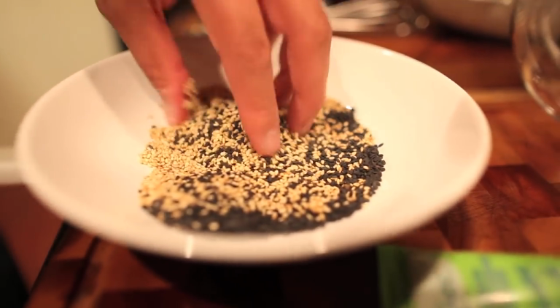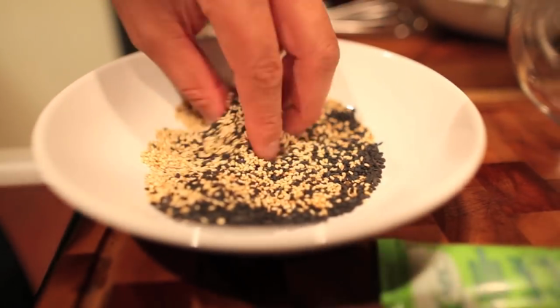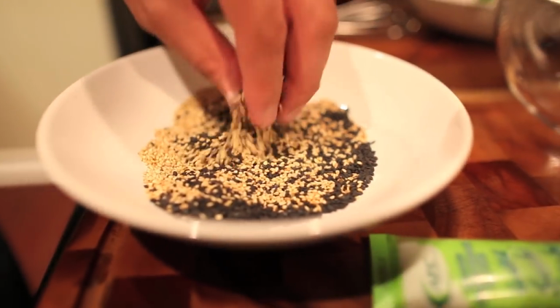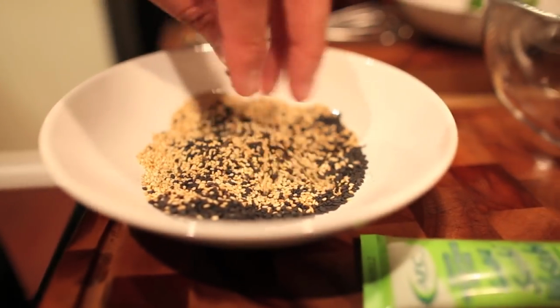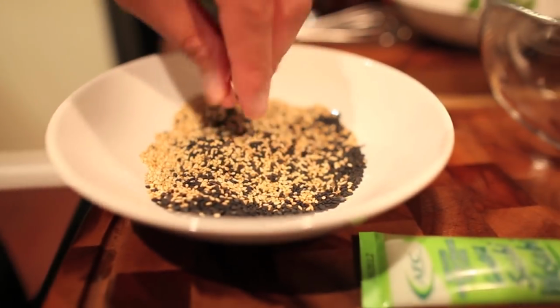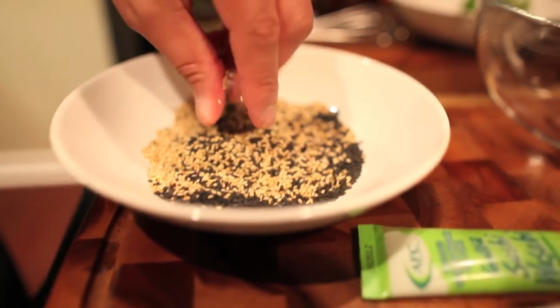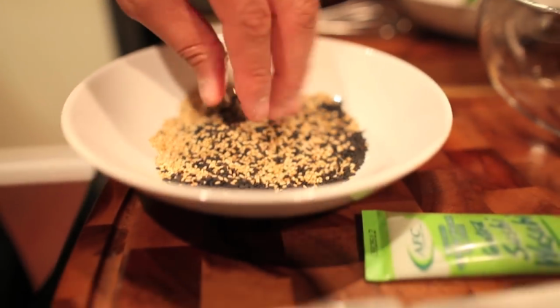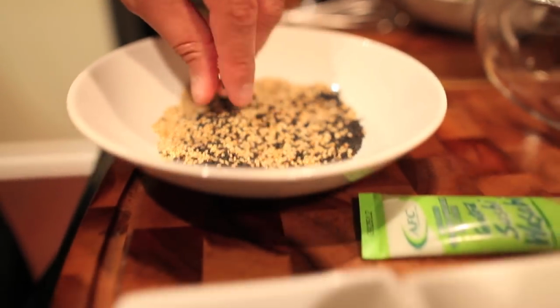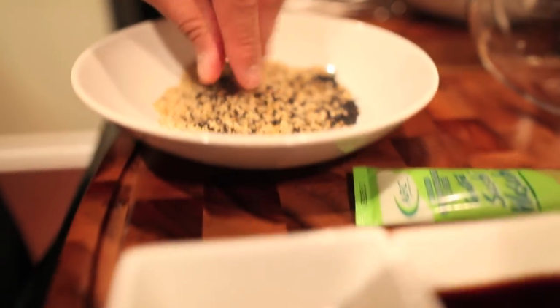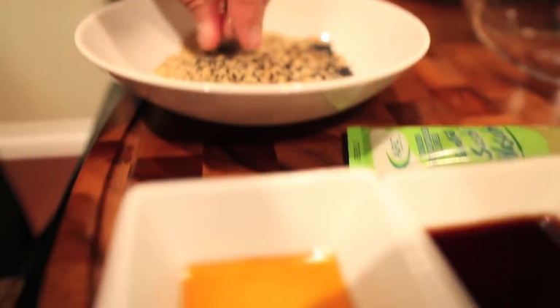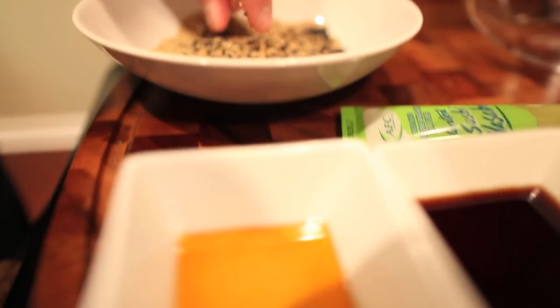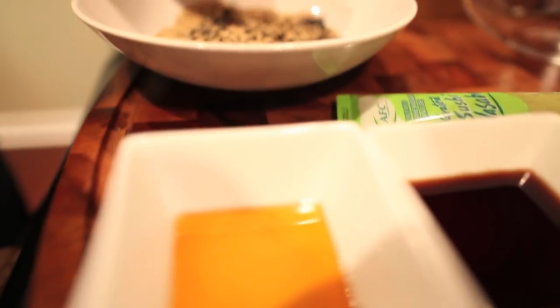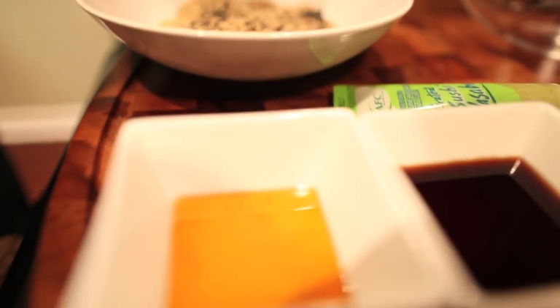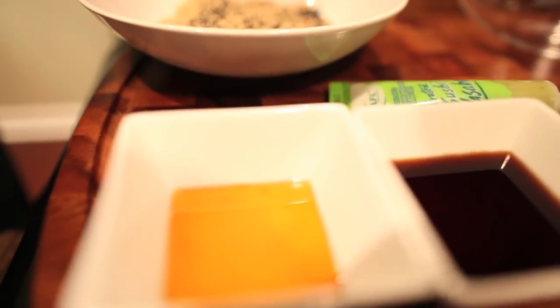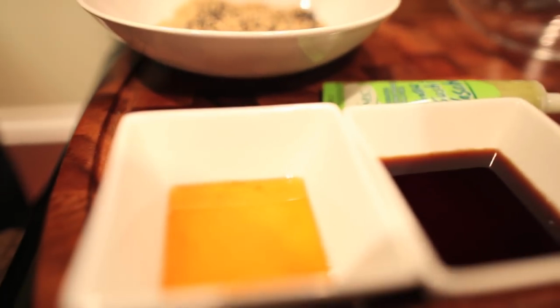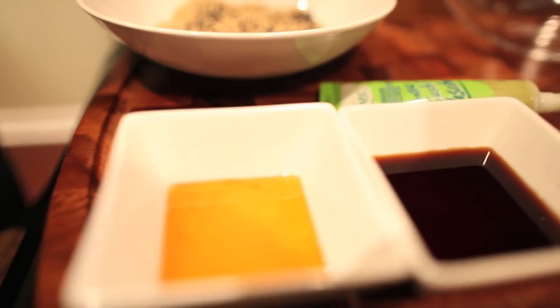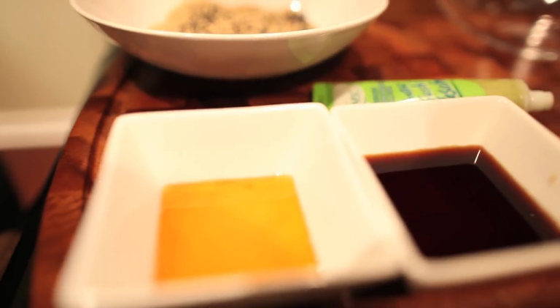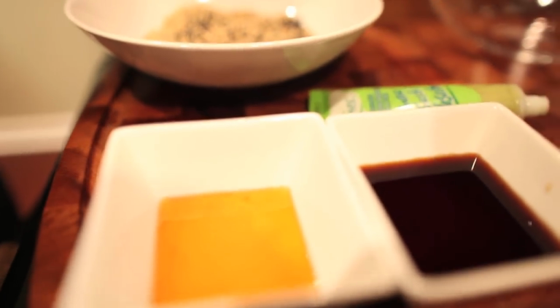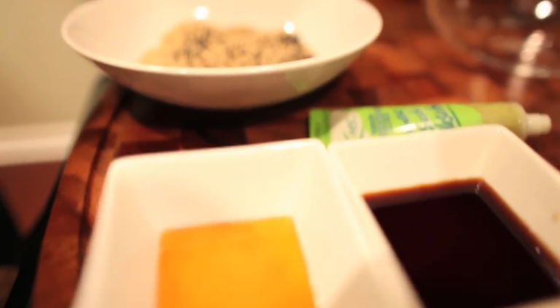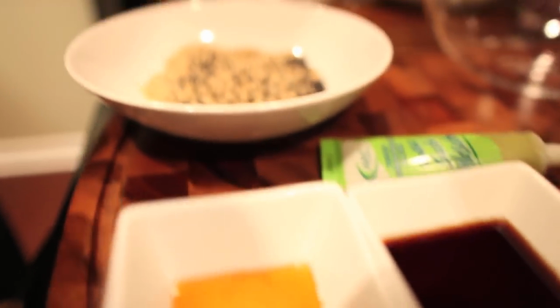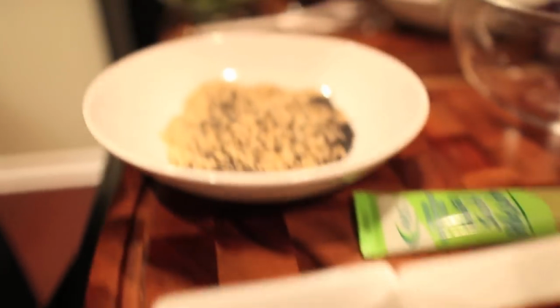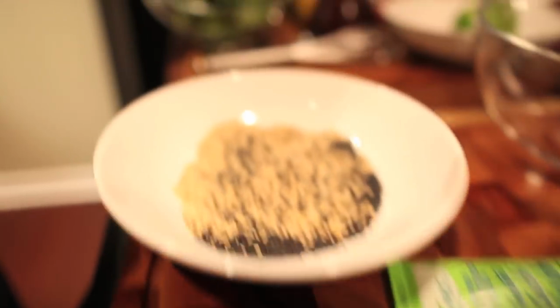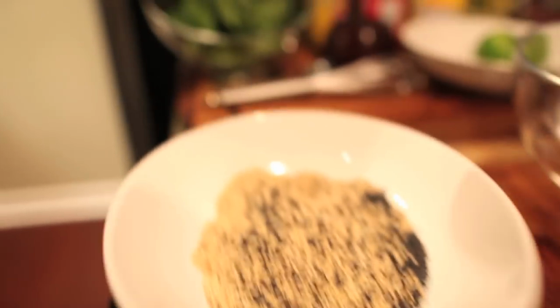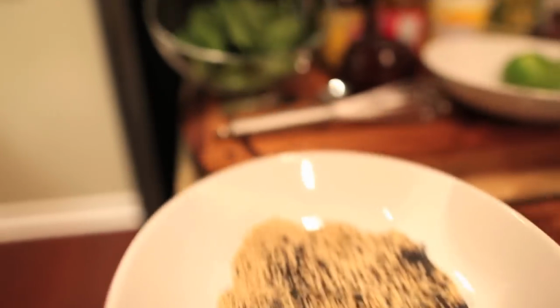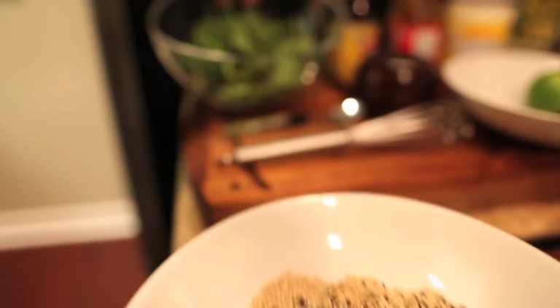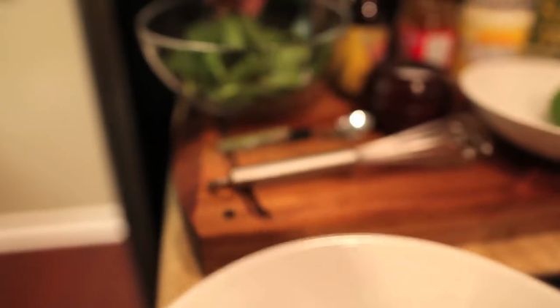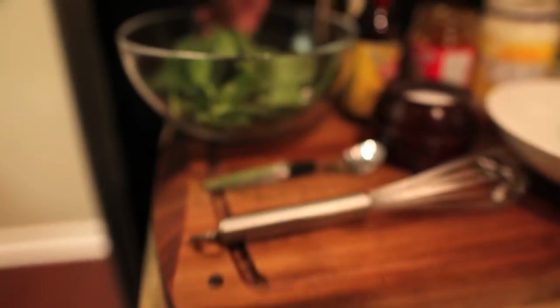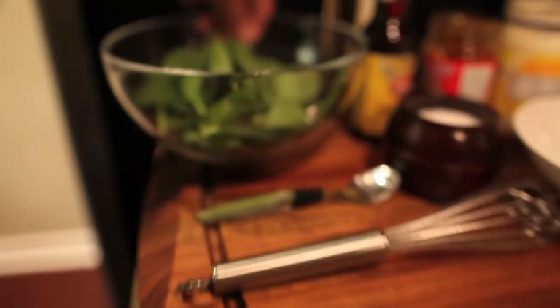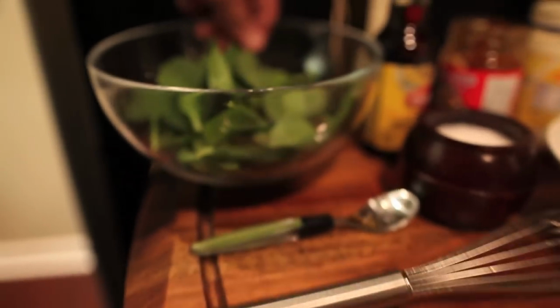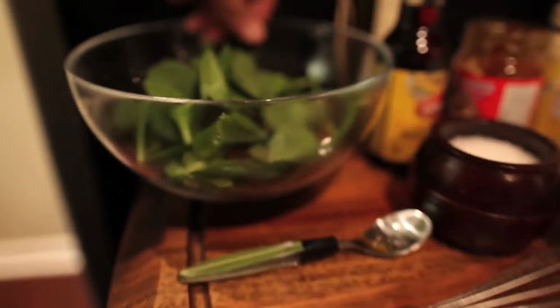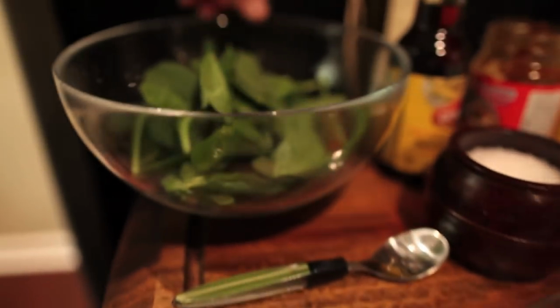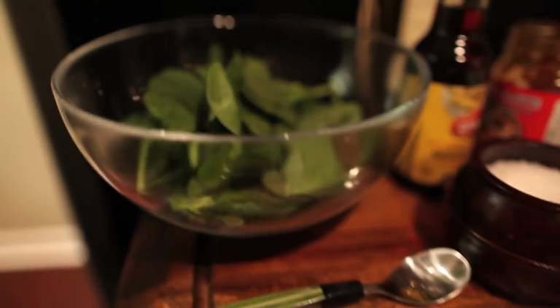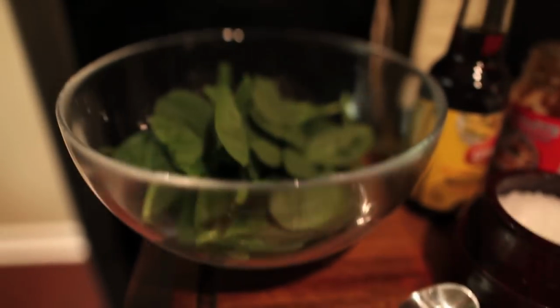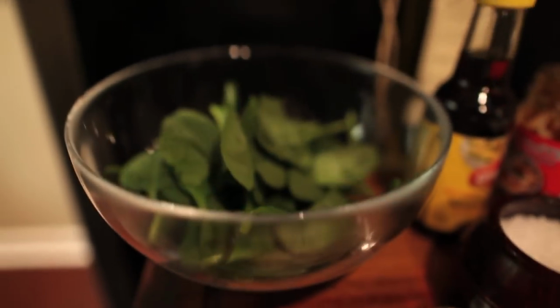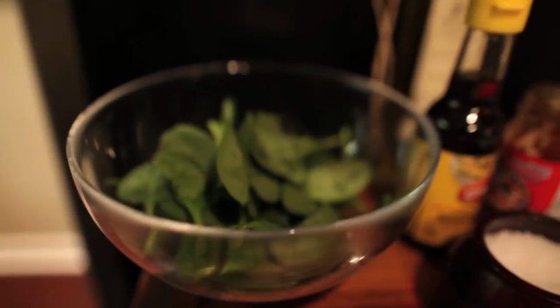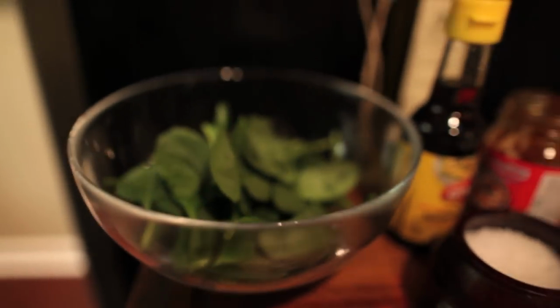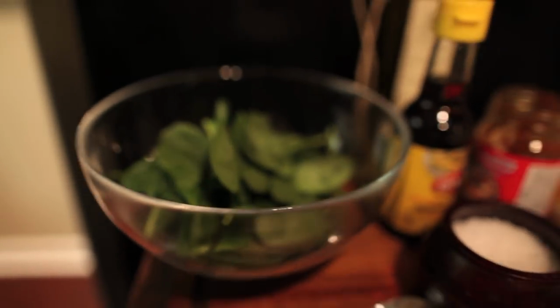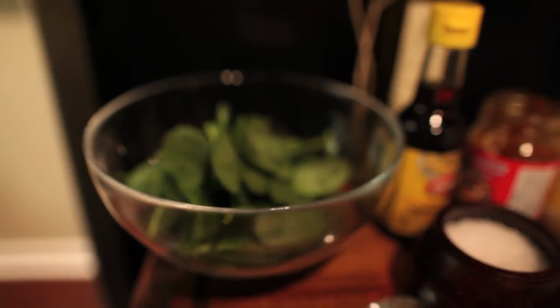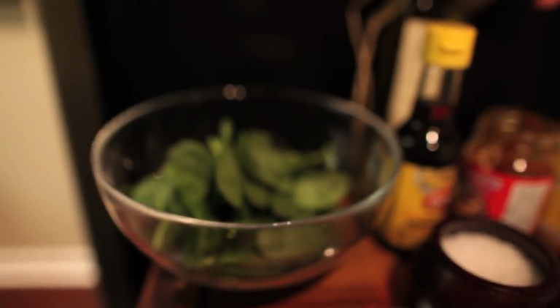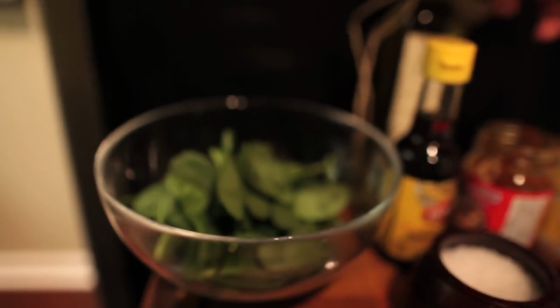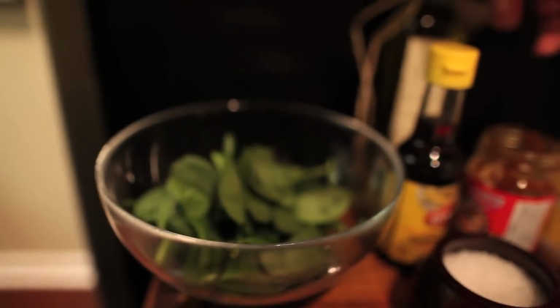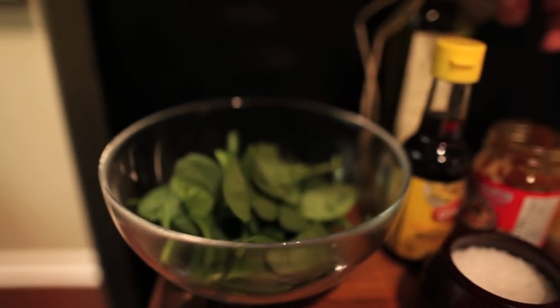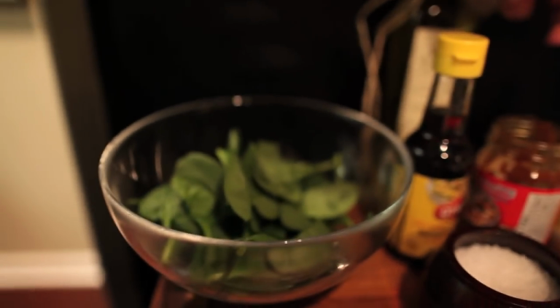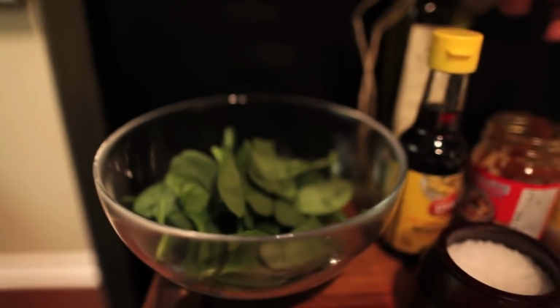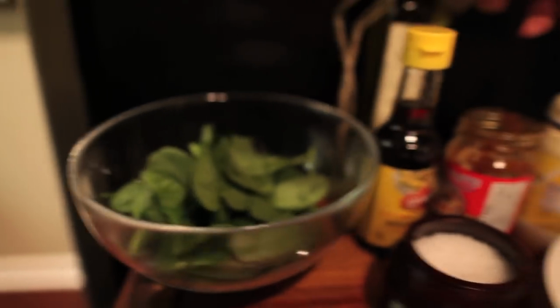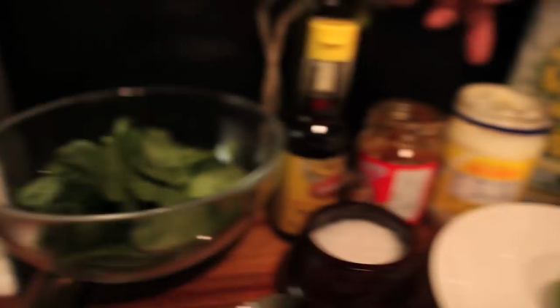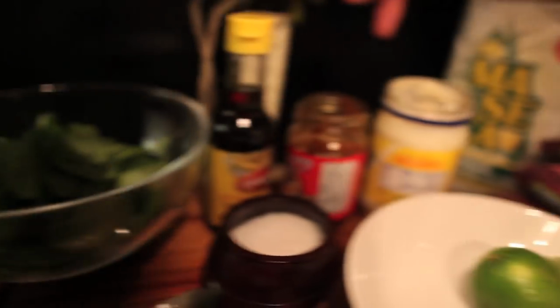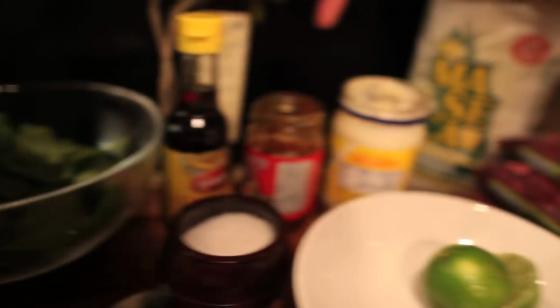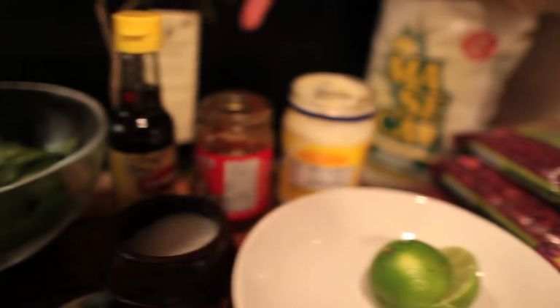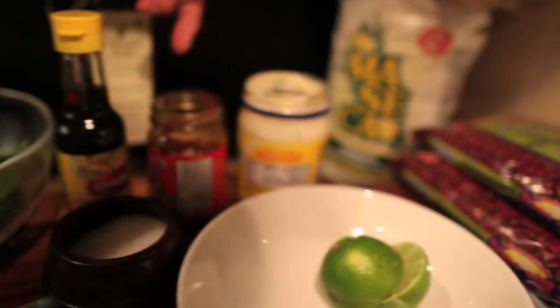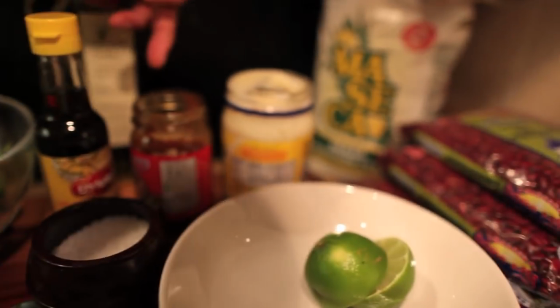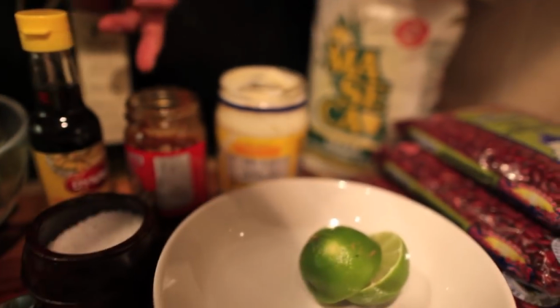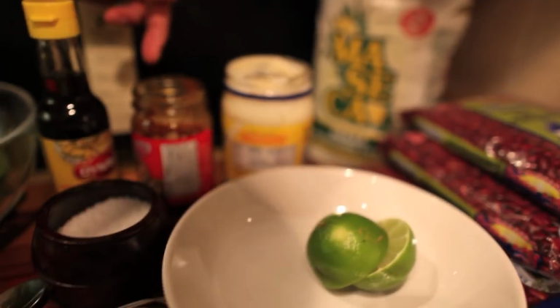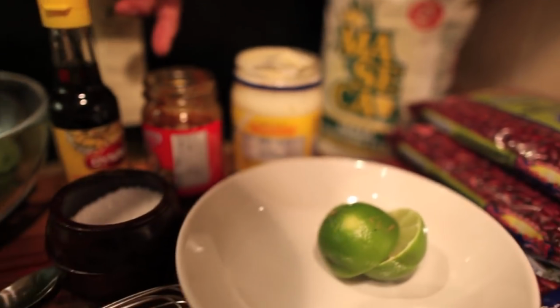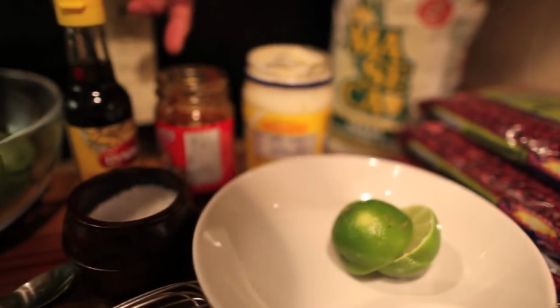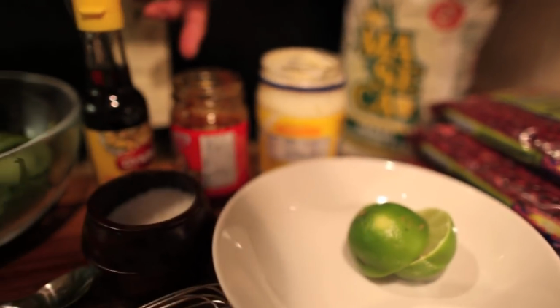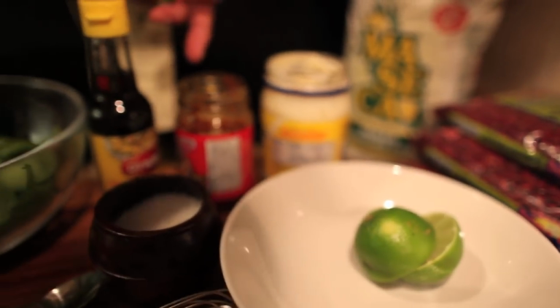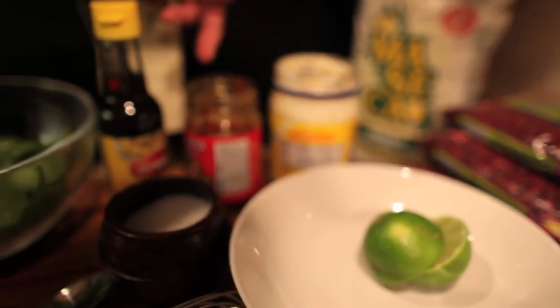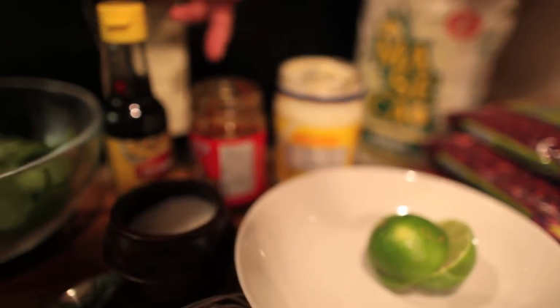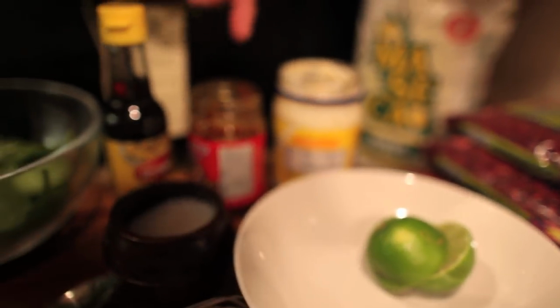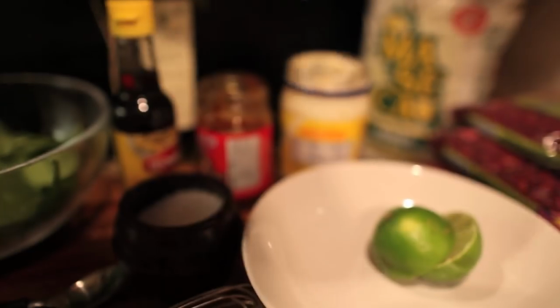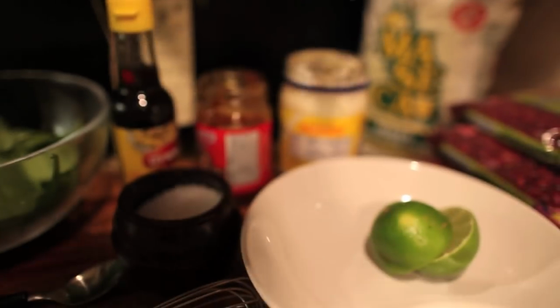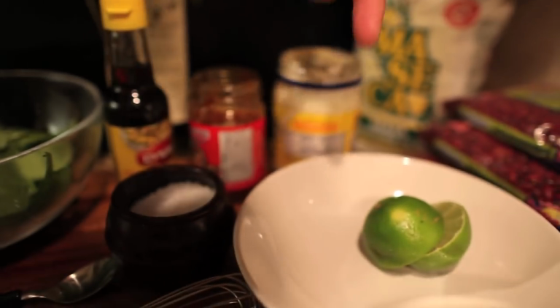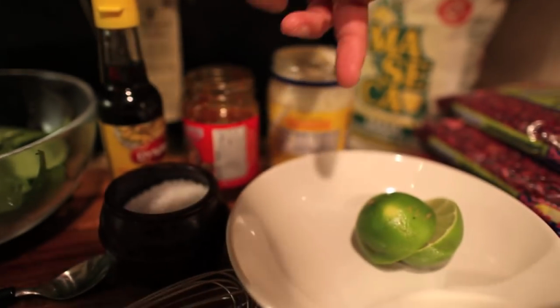We're gonna pair this ahi tuna with a salad and citrus vinaigrette, and lay it on top of a spicy salsa.